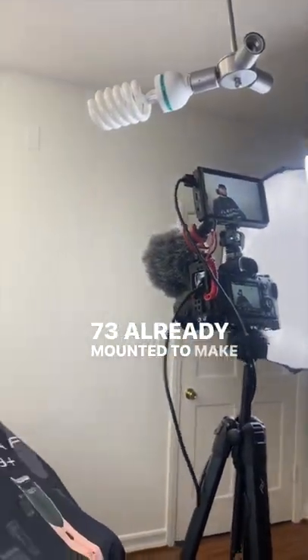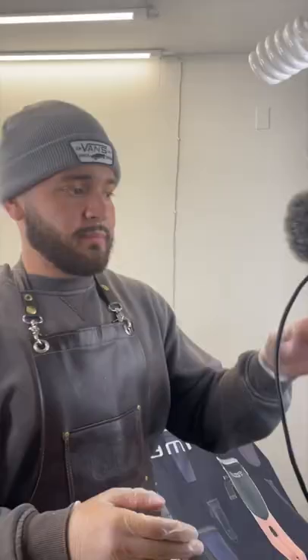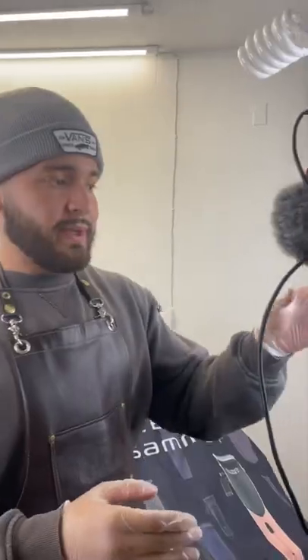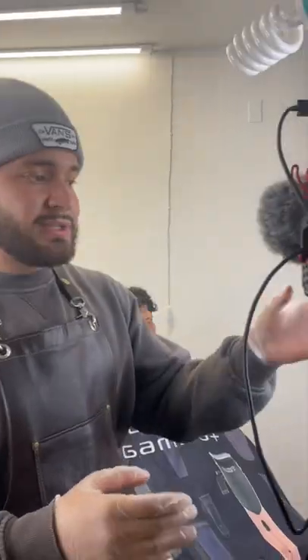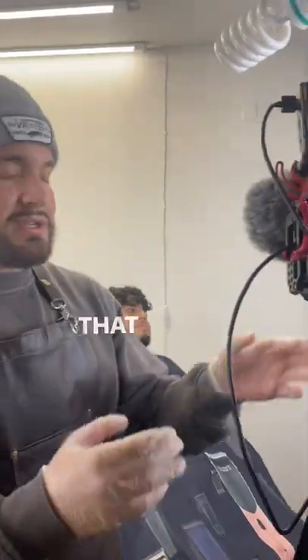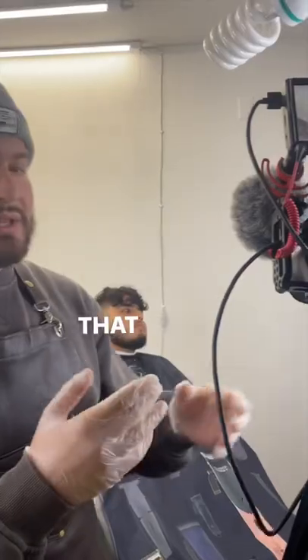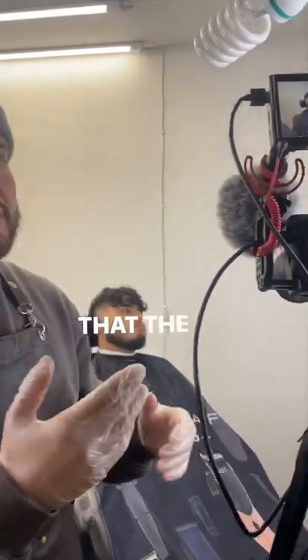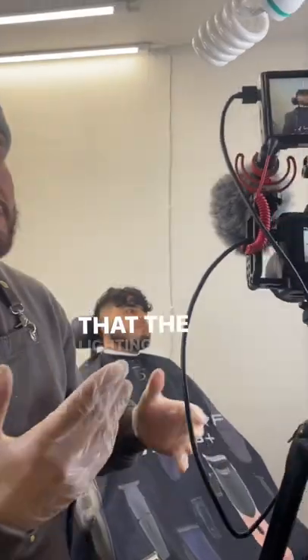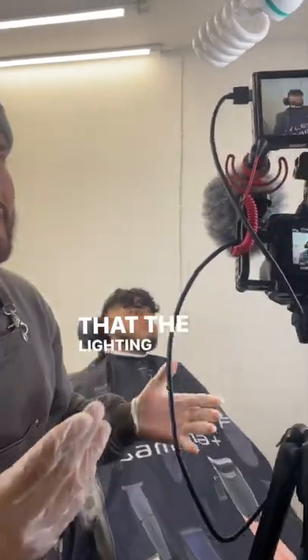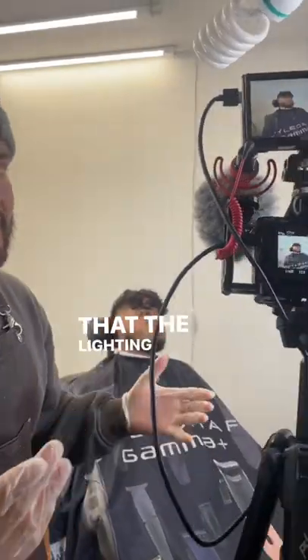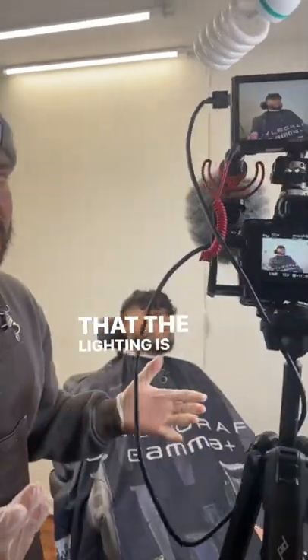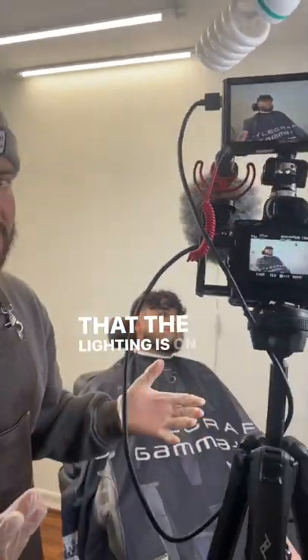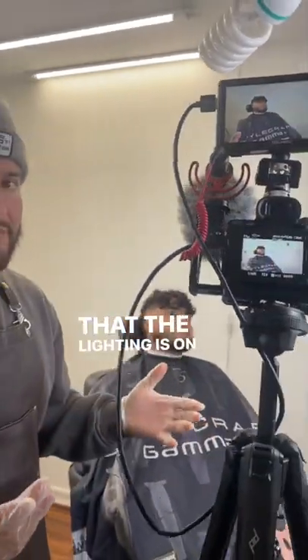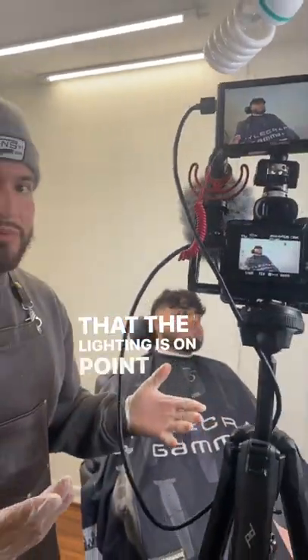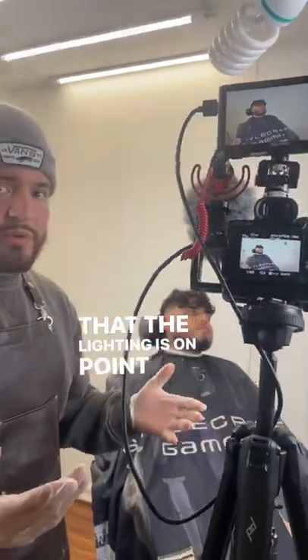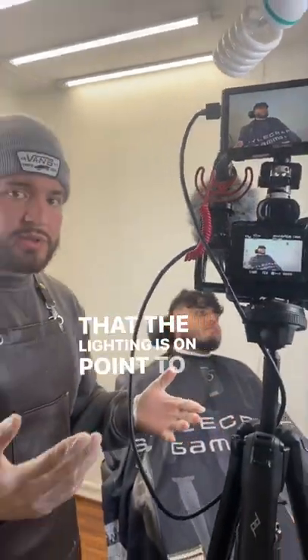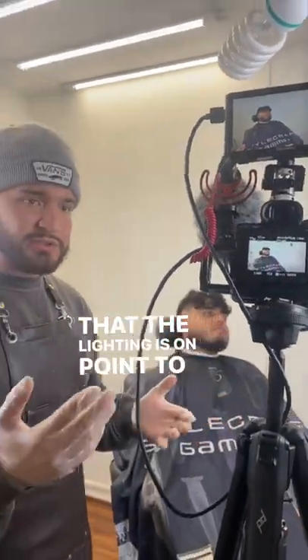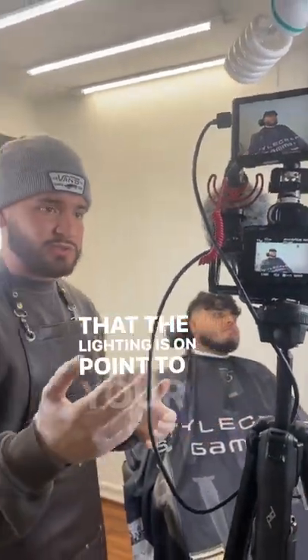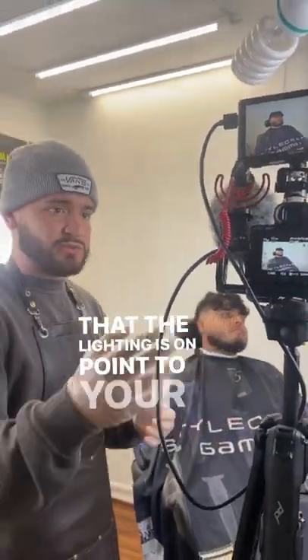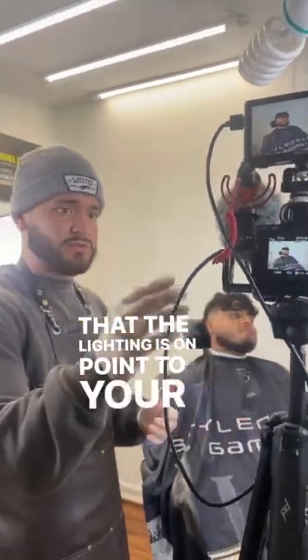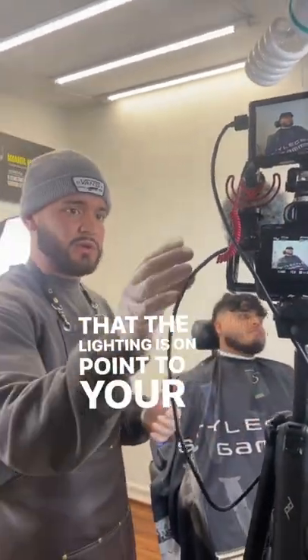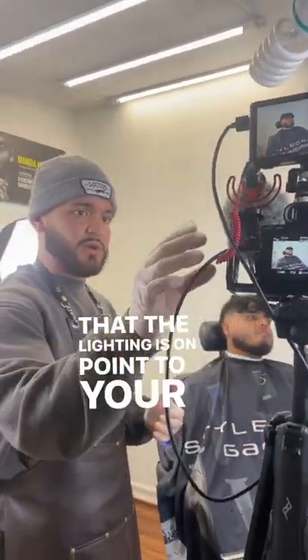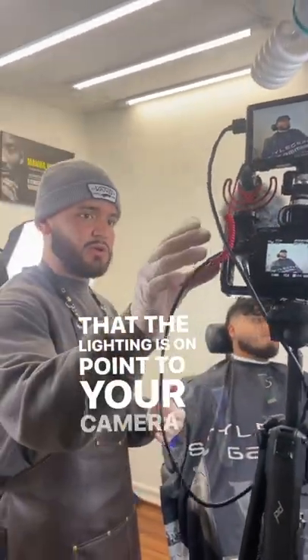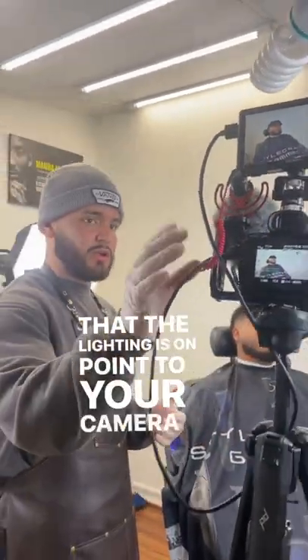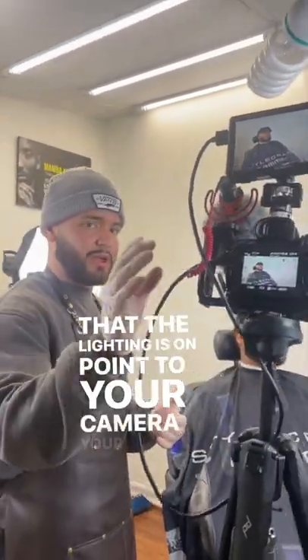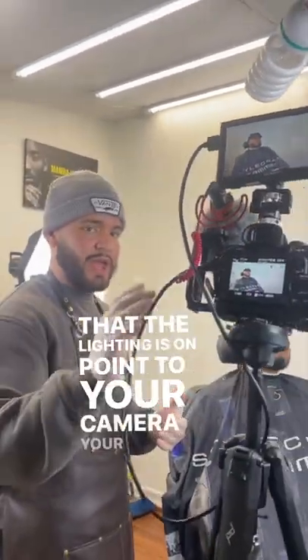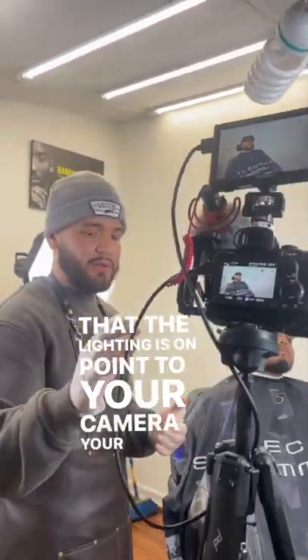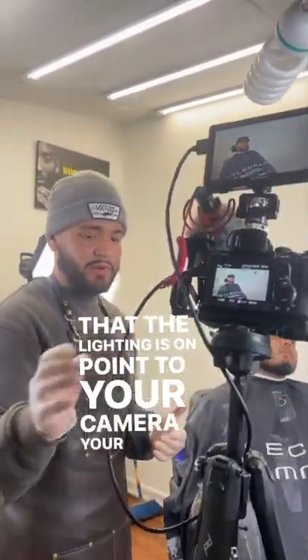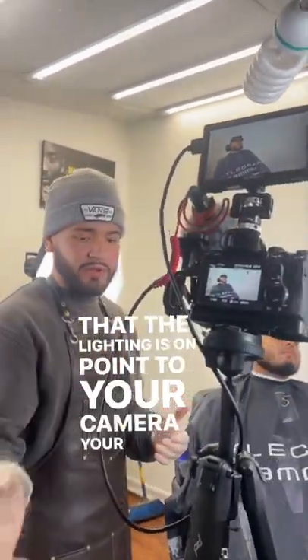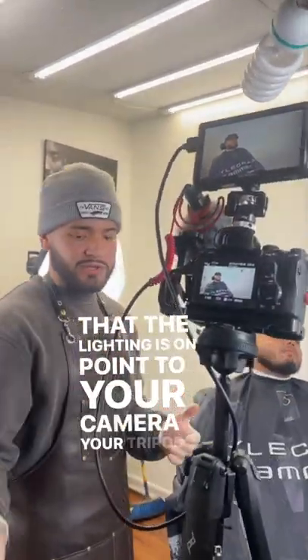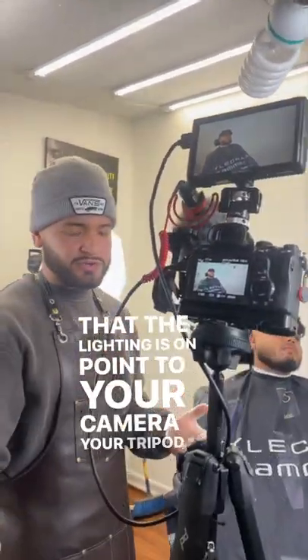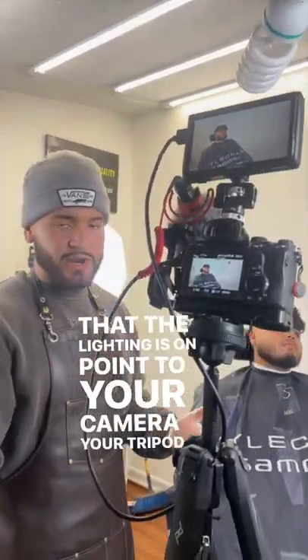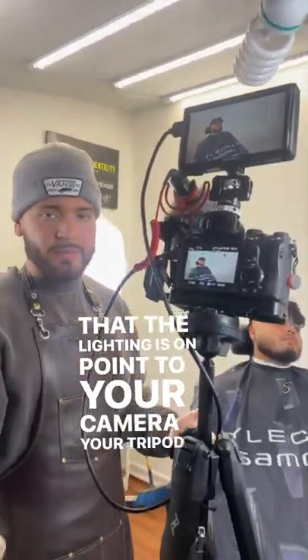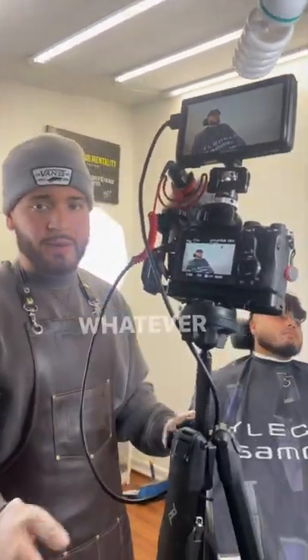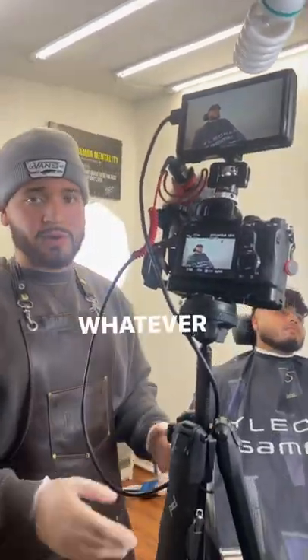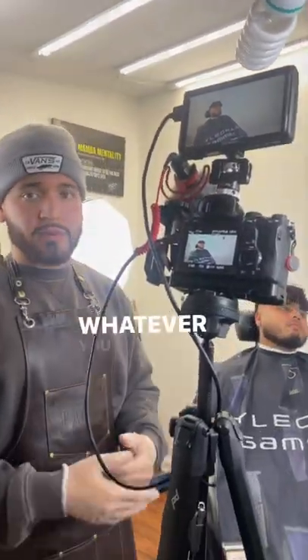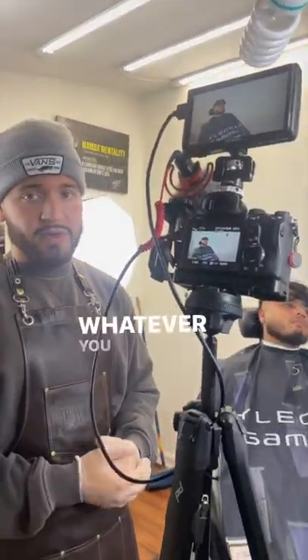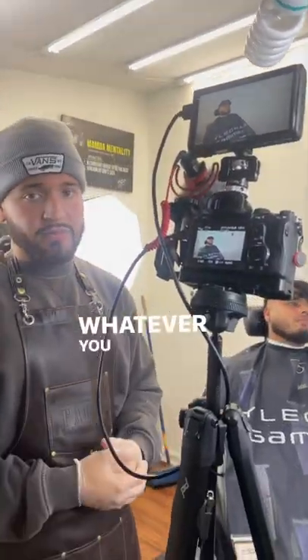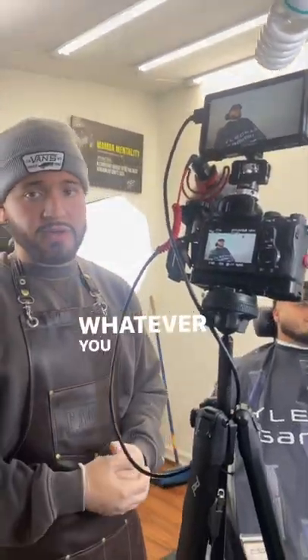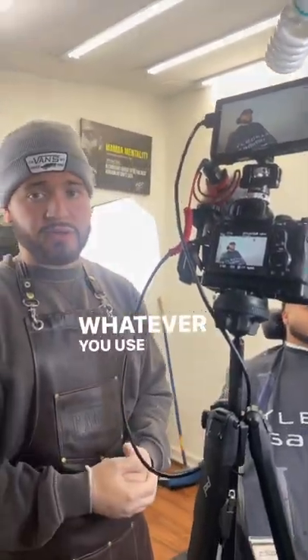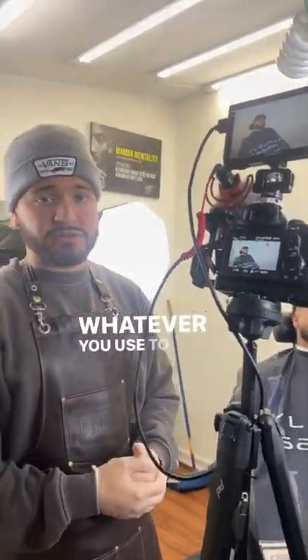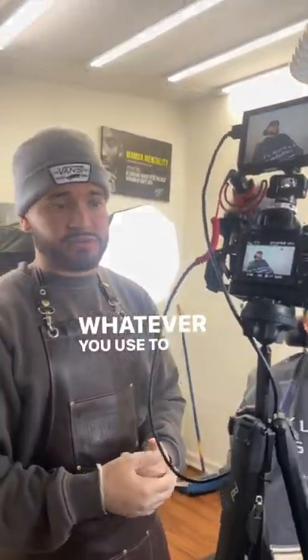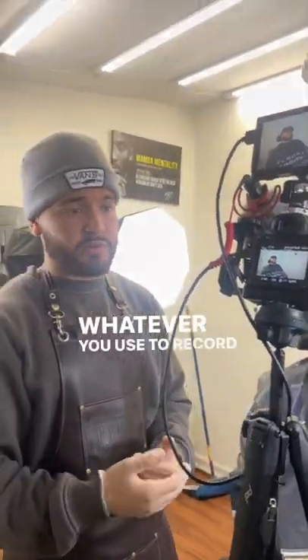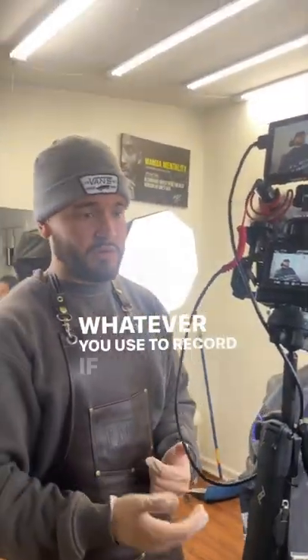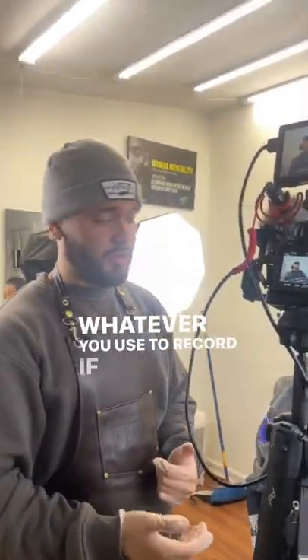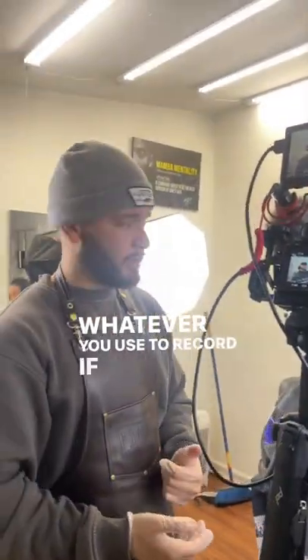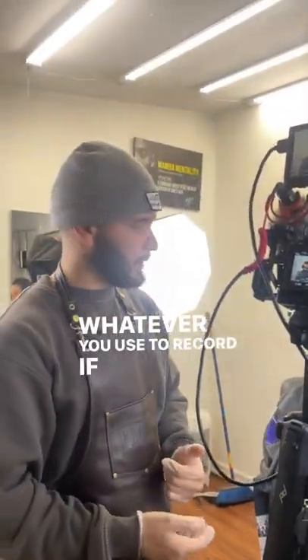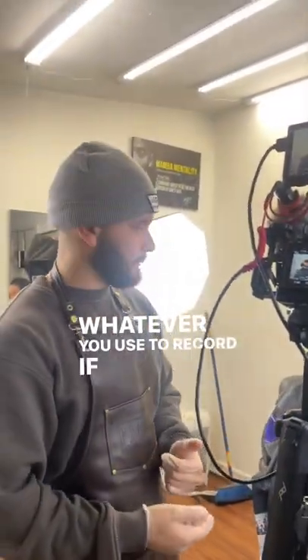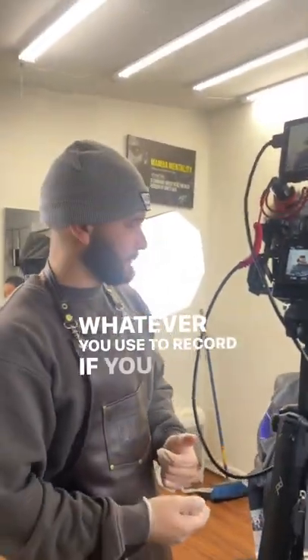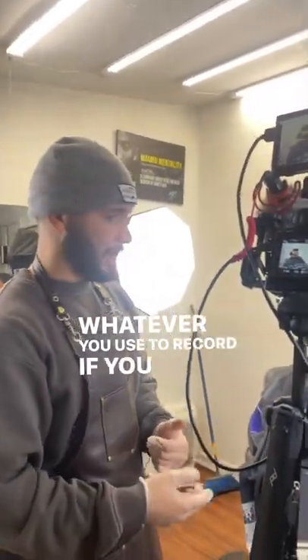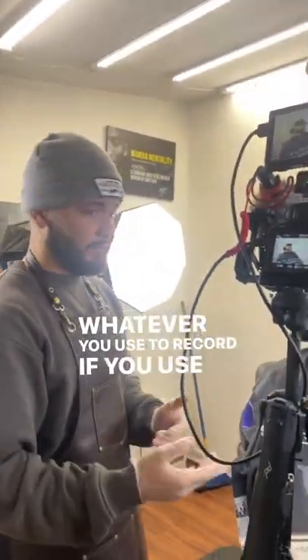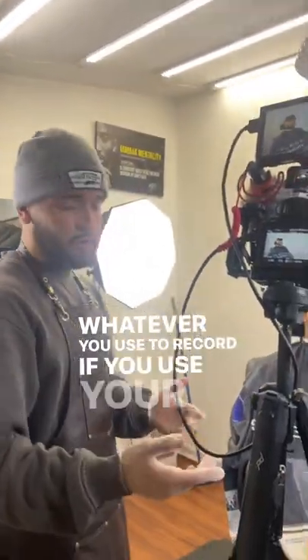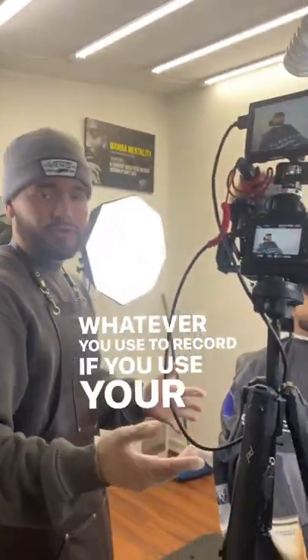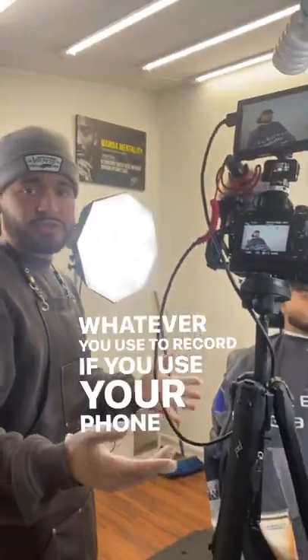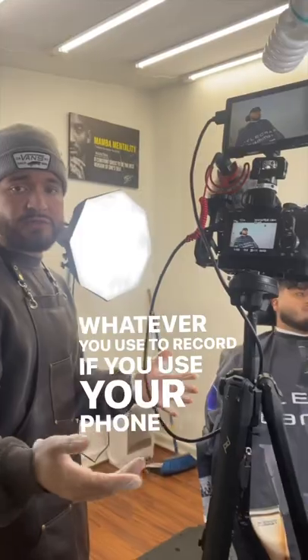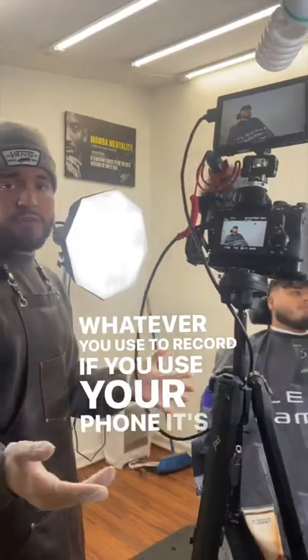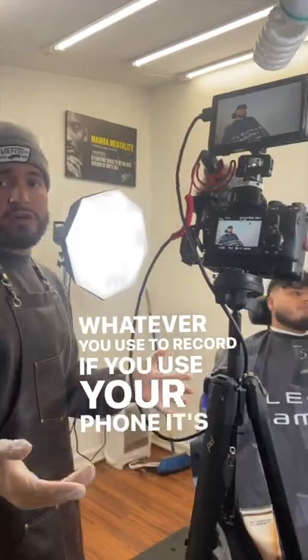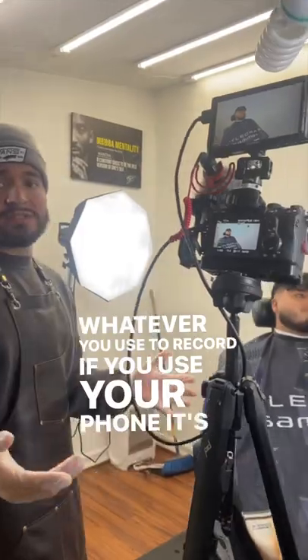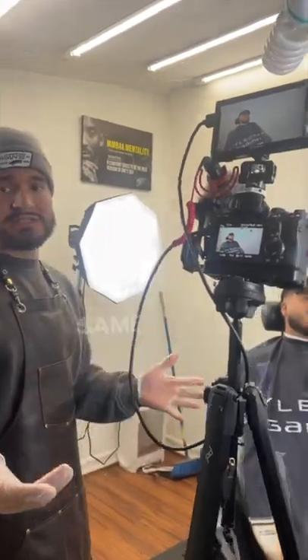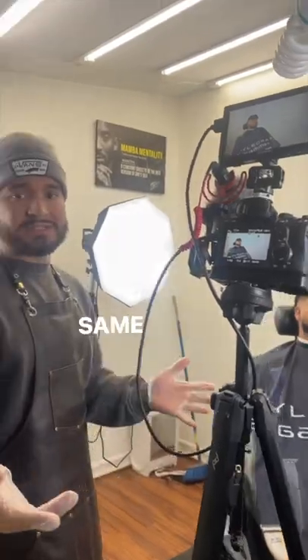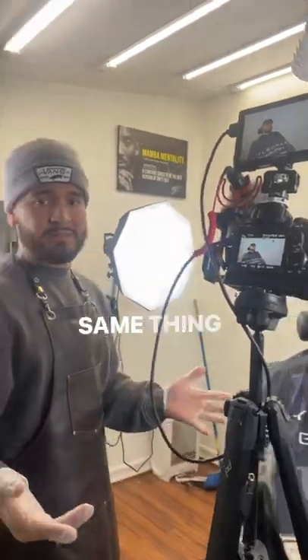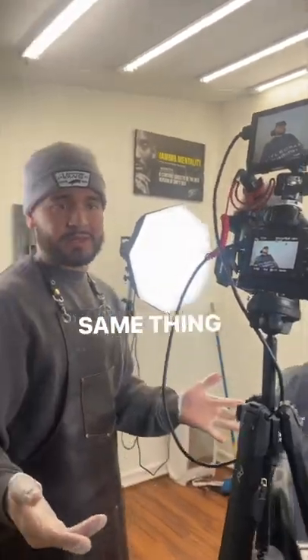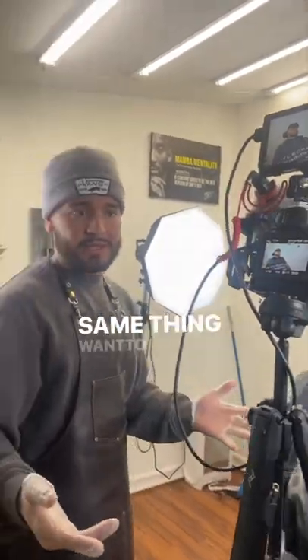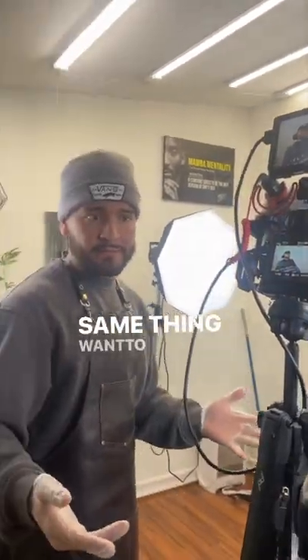Make sure that the lighting is on point to your camera, your tripod, whatever you use to record. If you use your phone, it's the same thing.